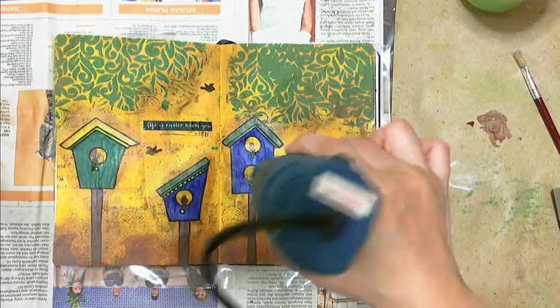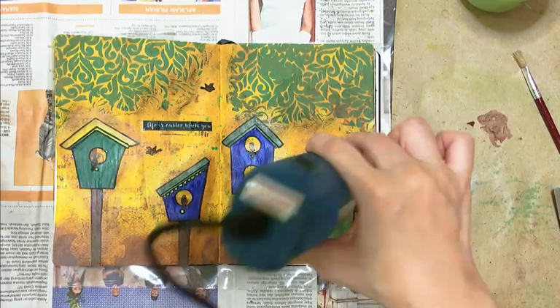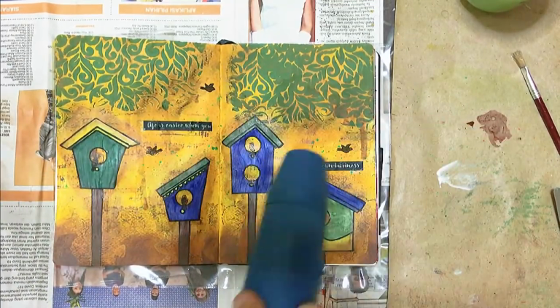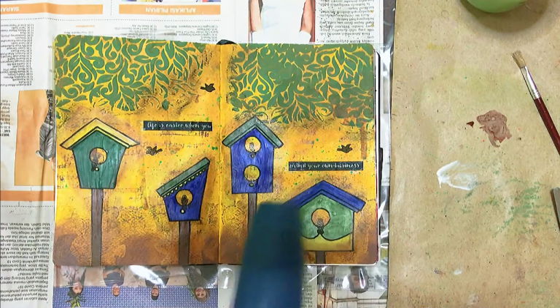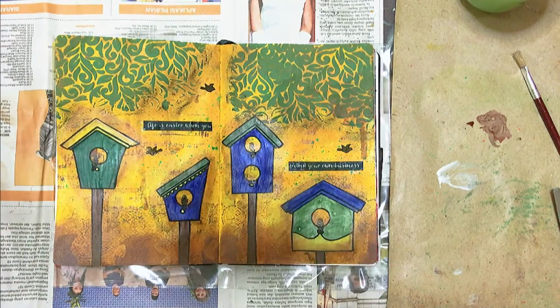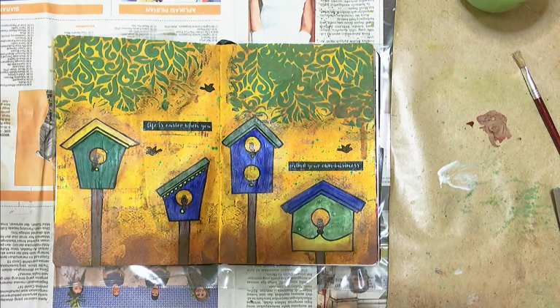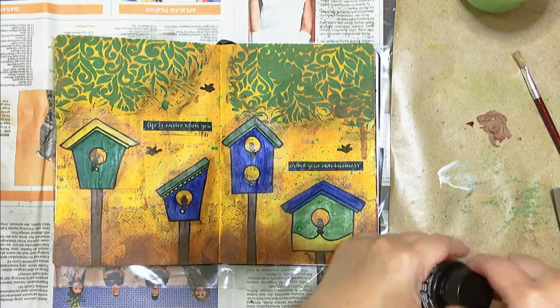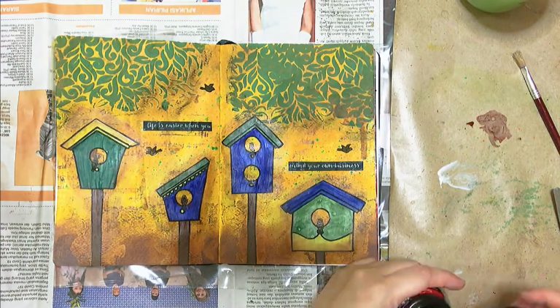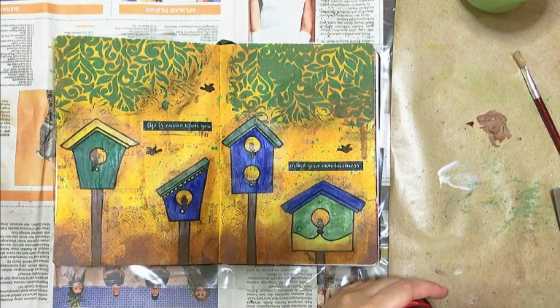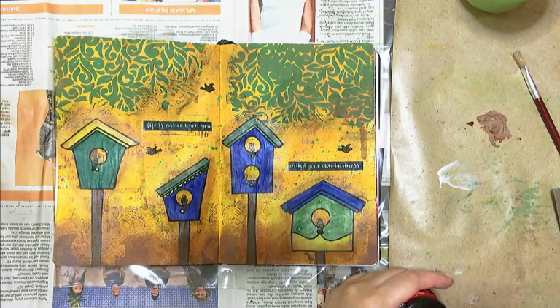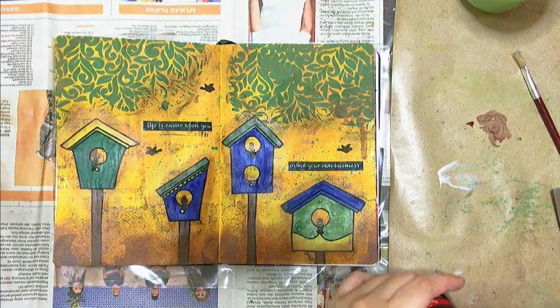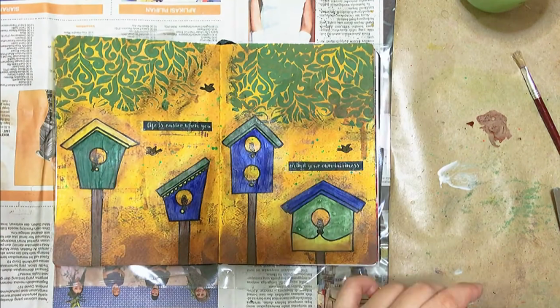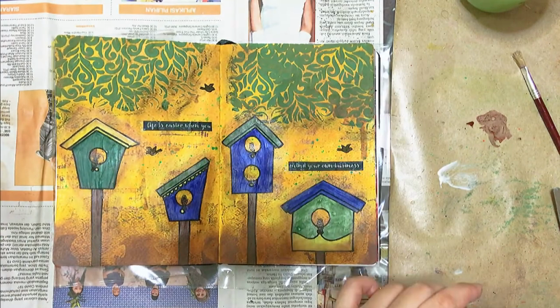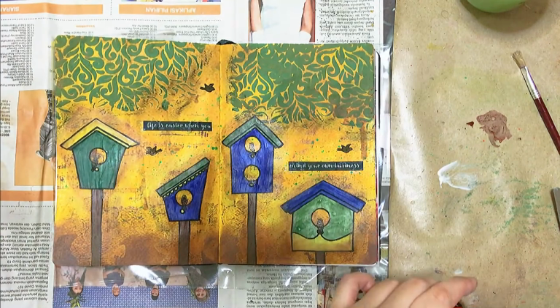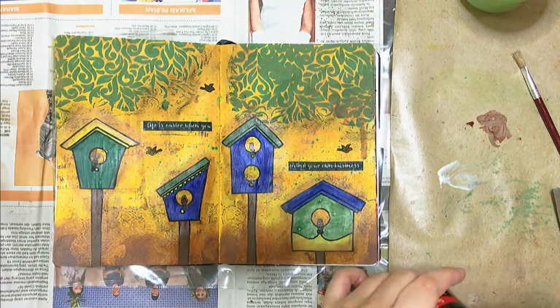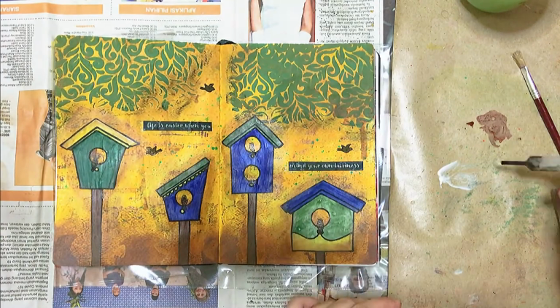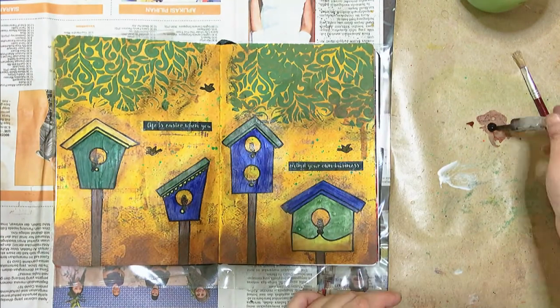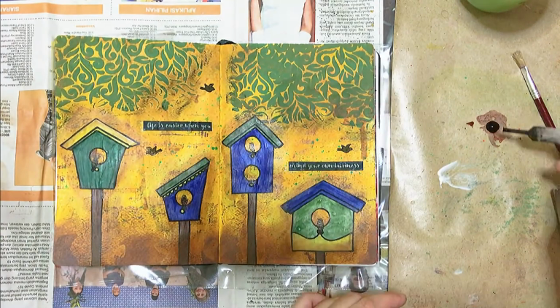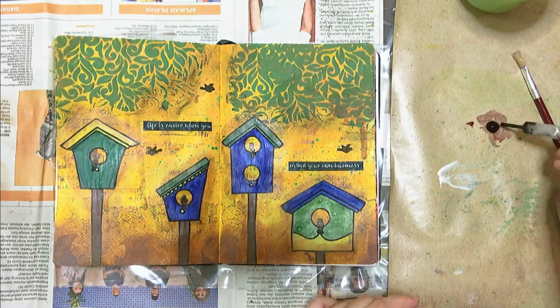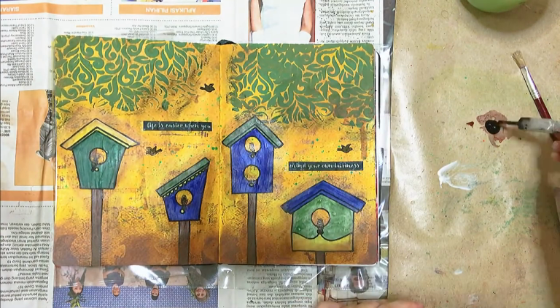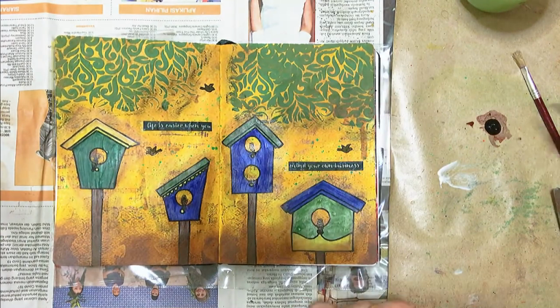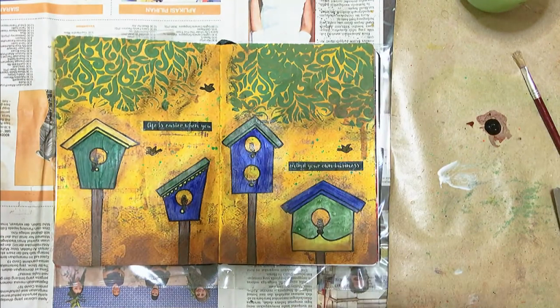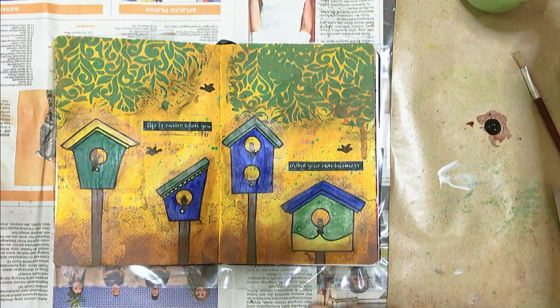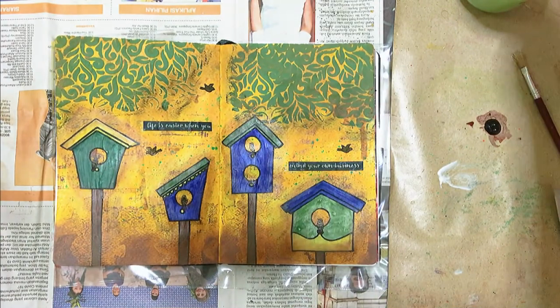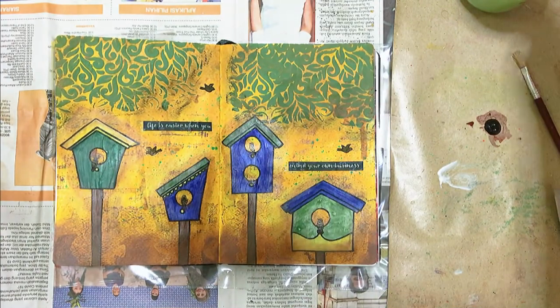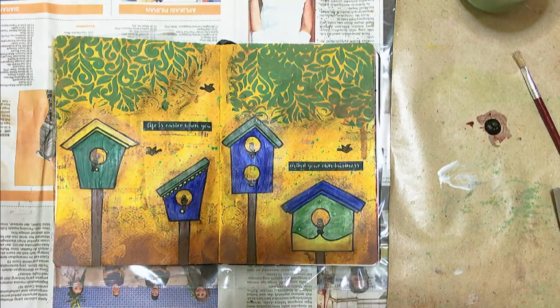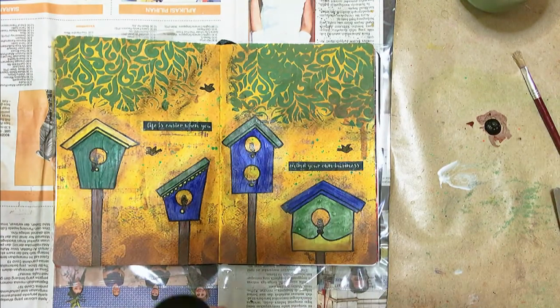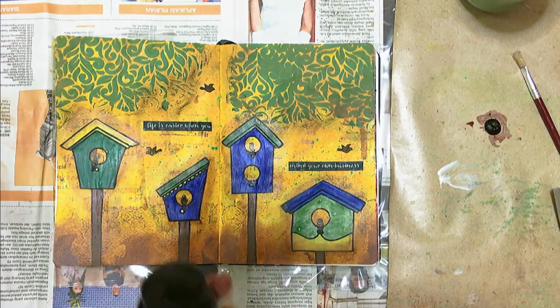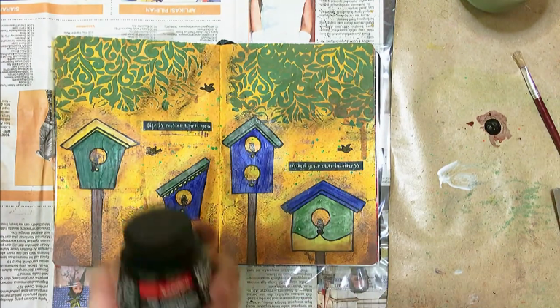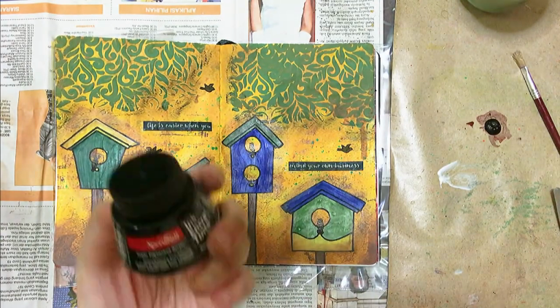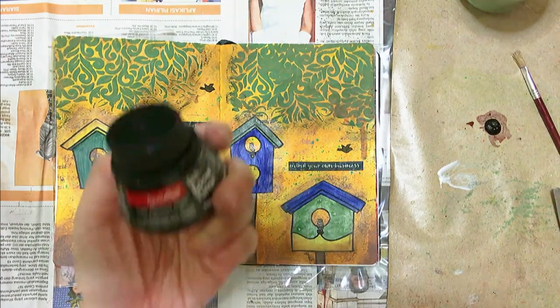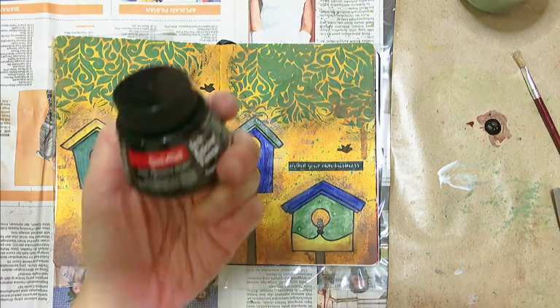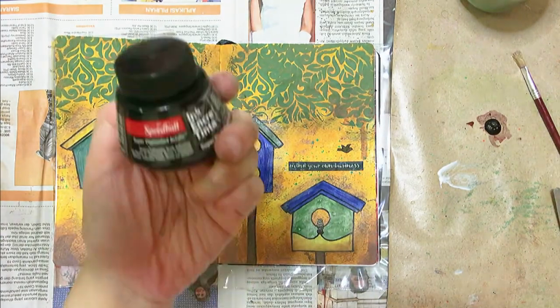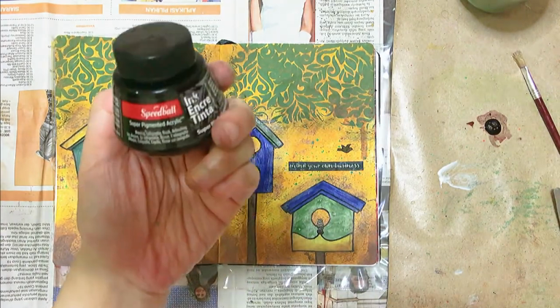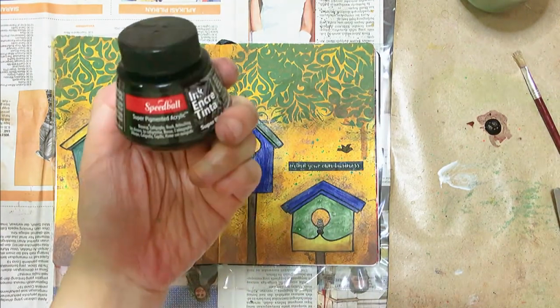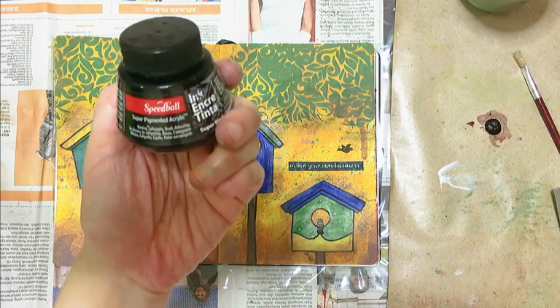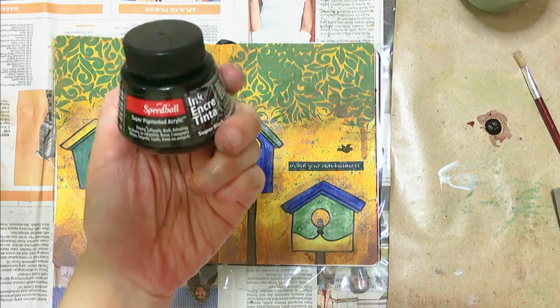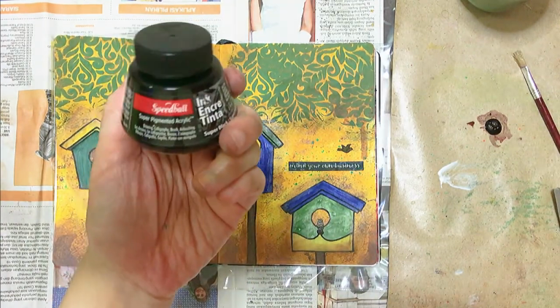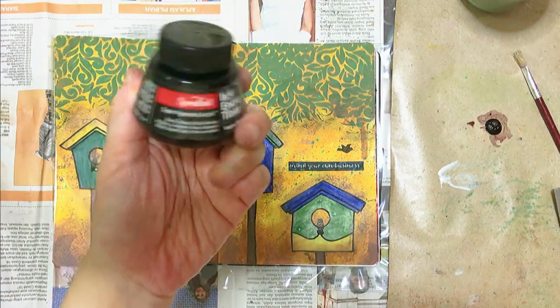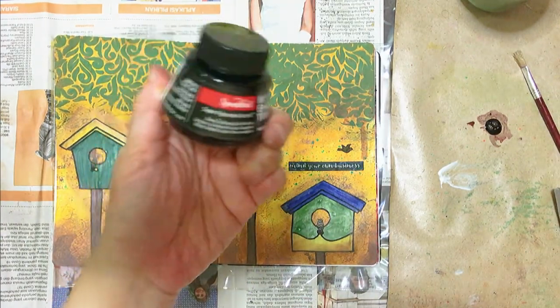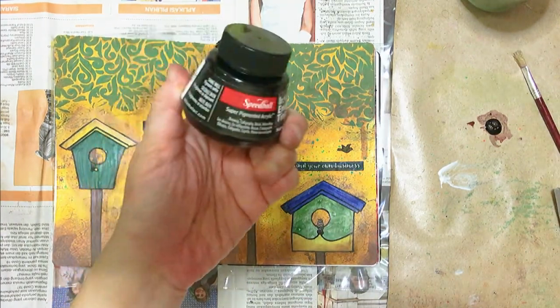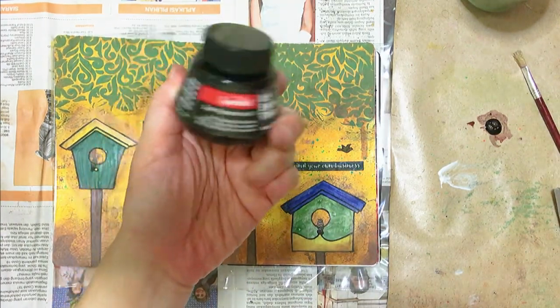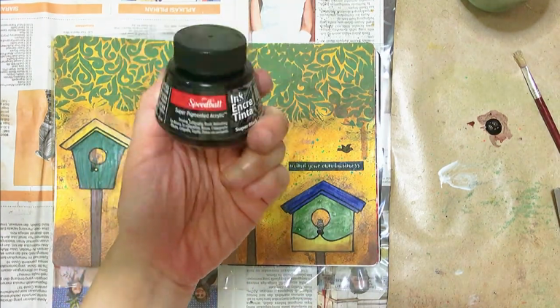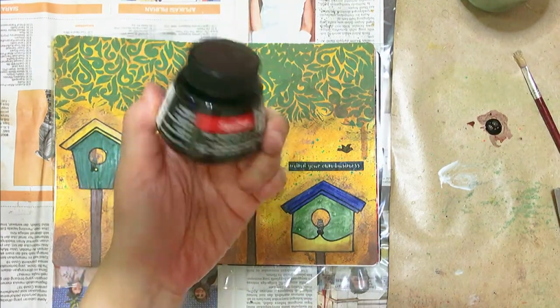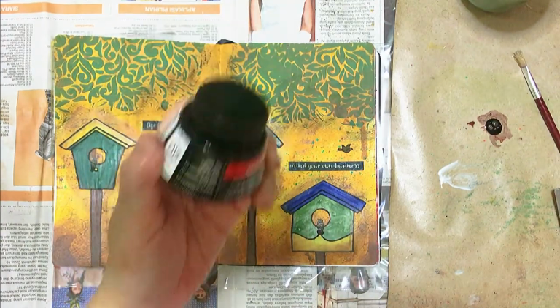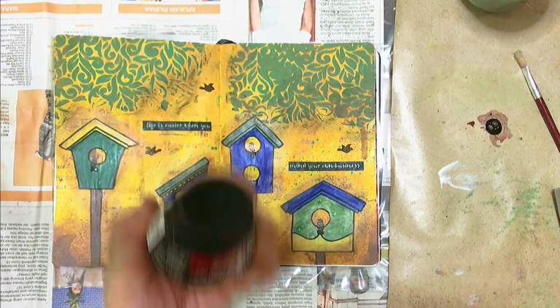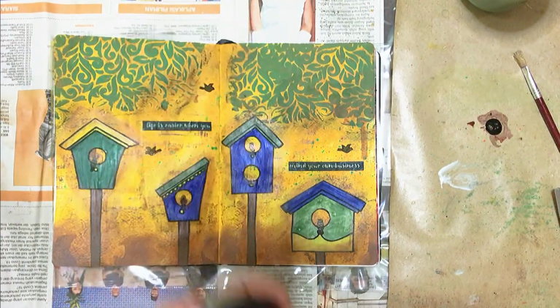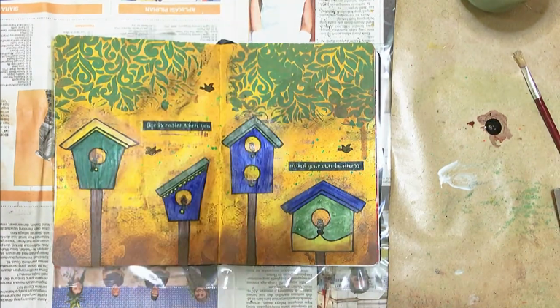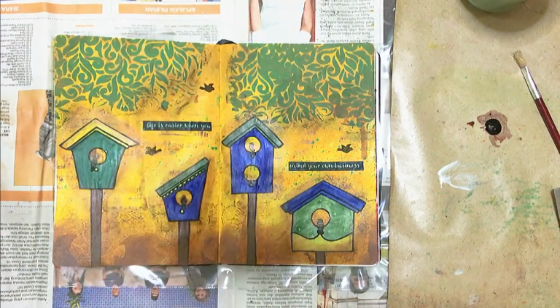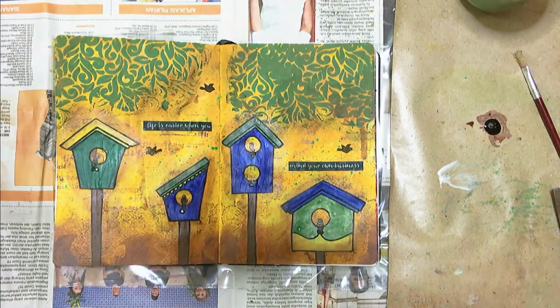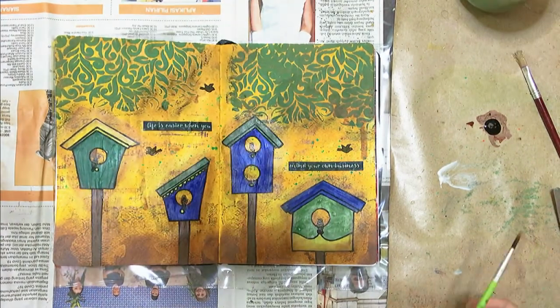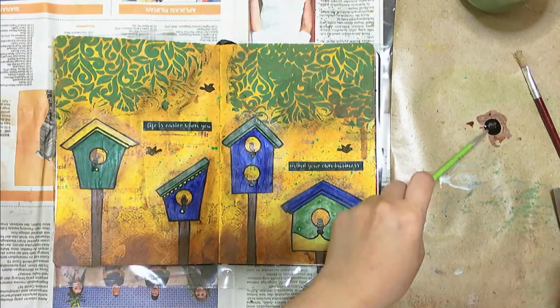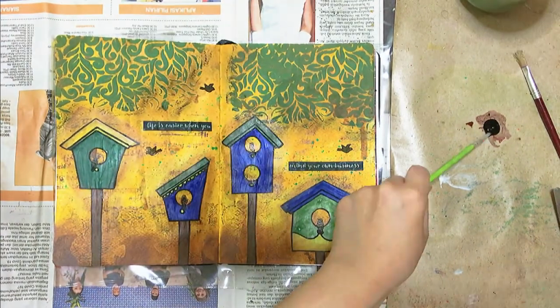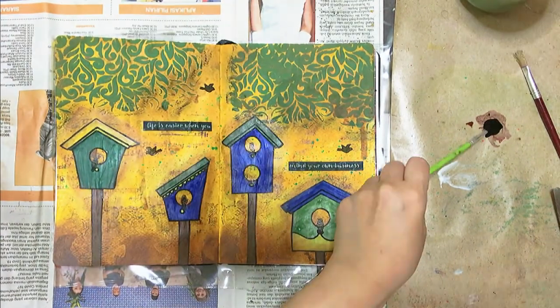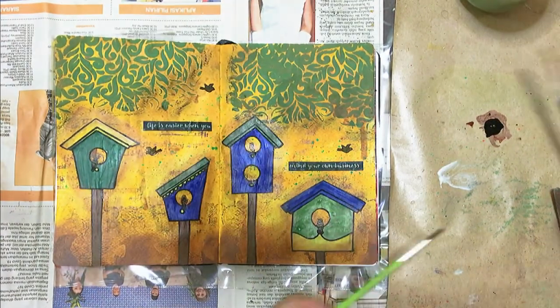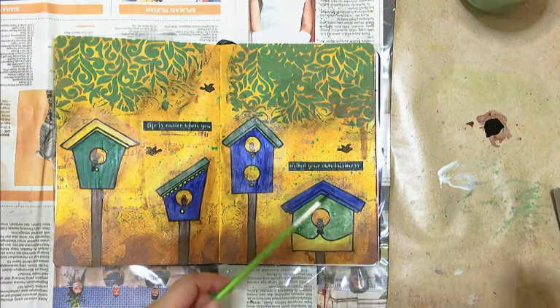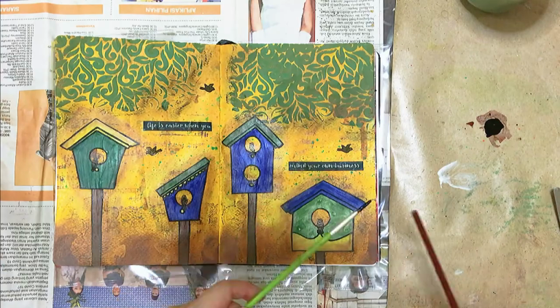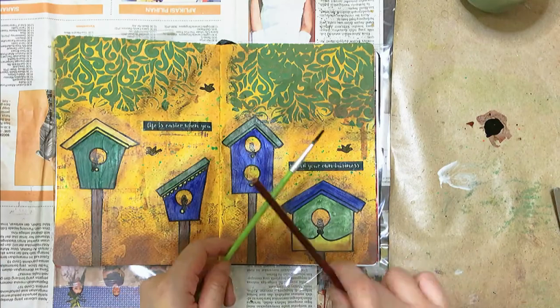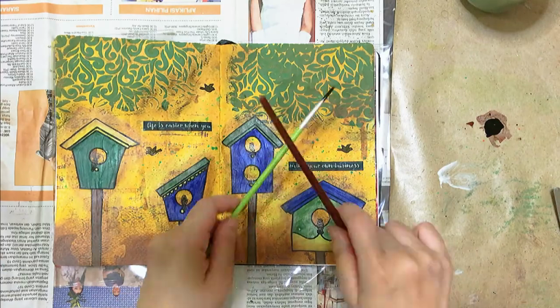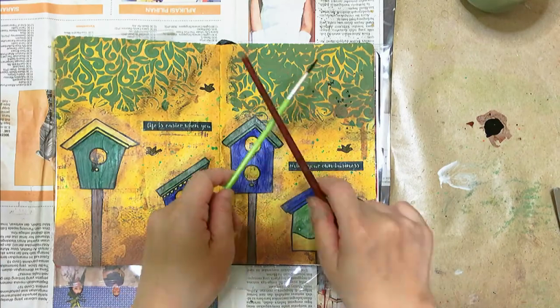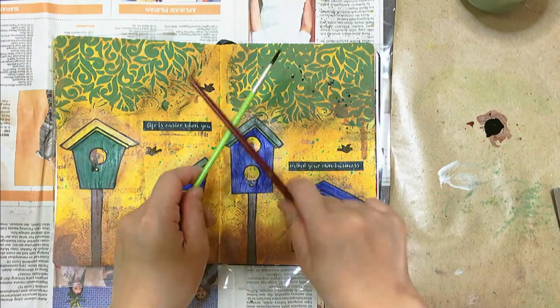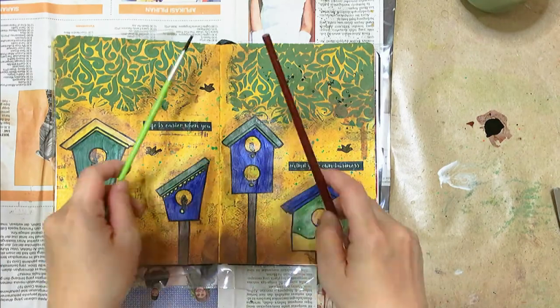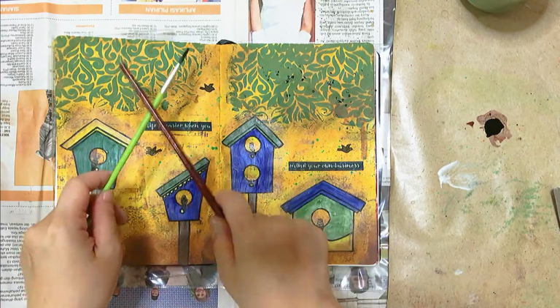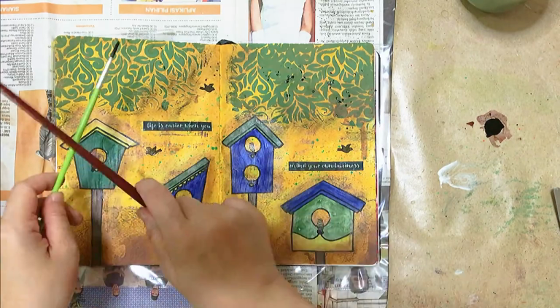To end it off, I'm using my black acrylic ink to give the whole spread some splatters.